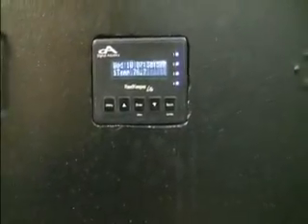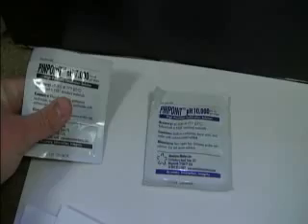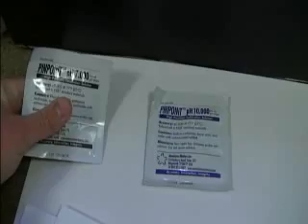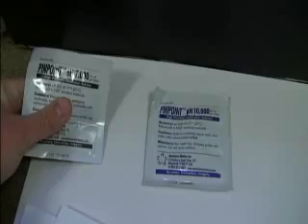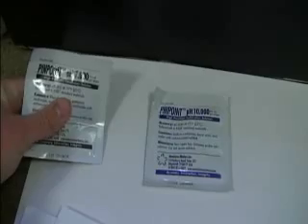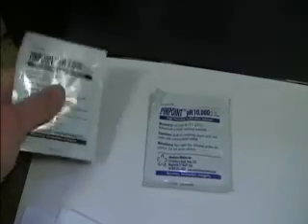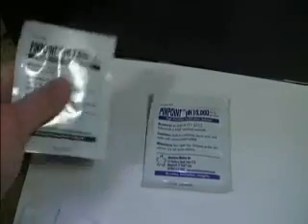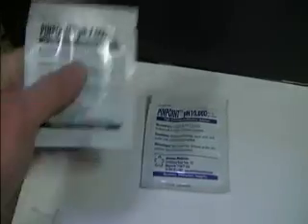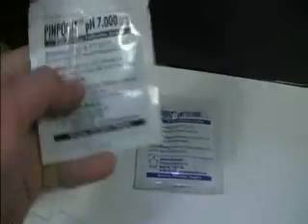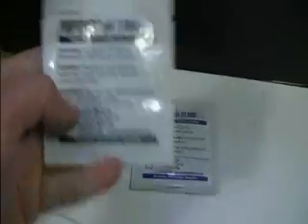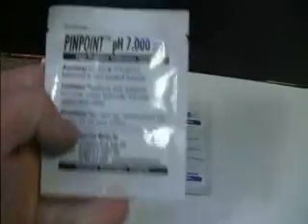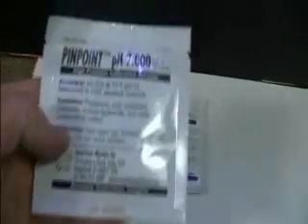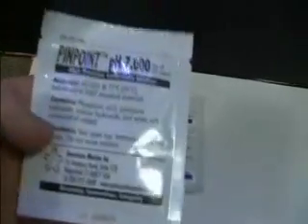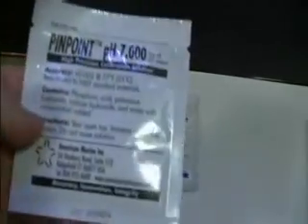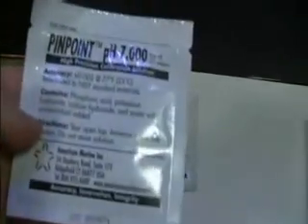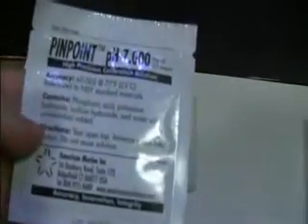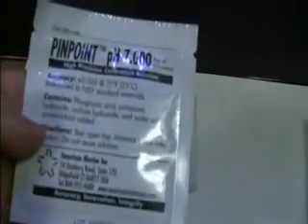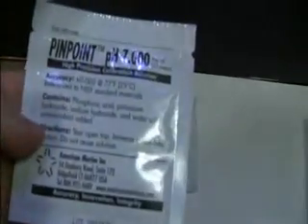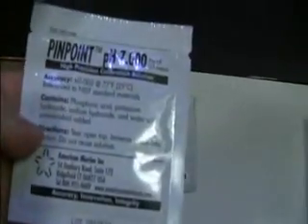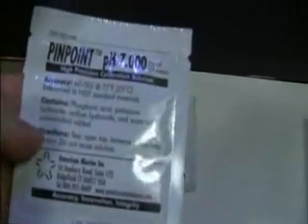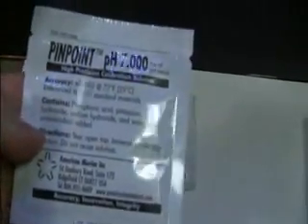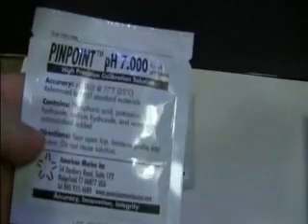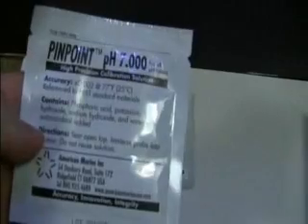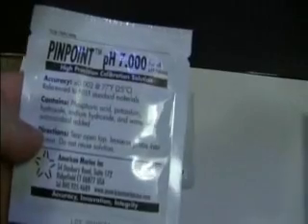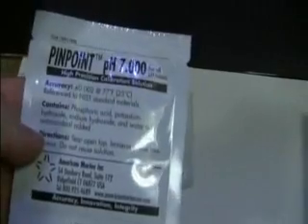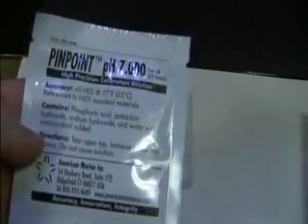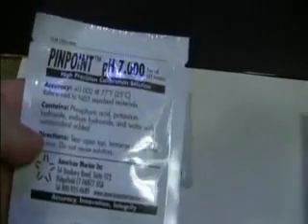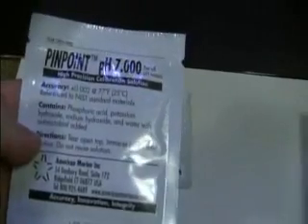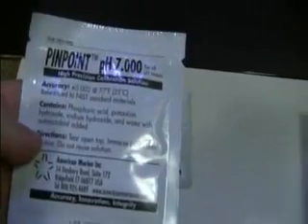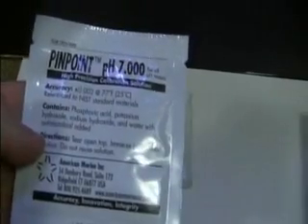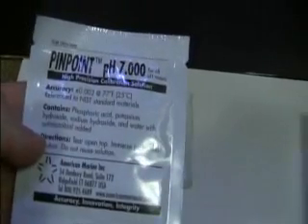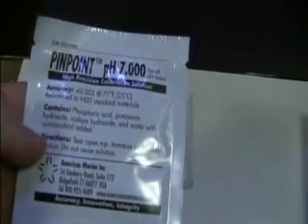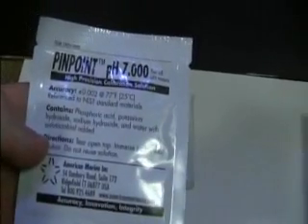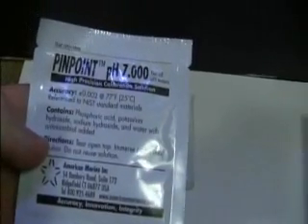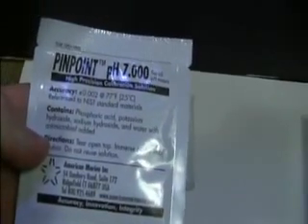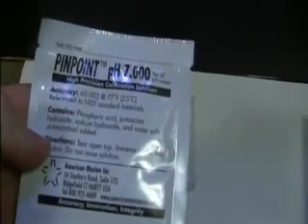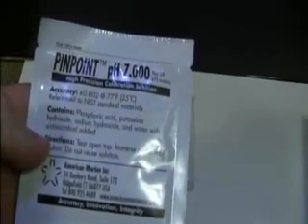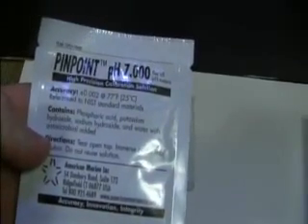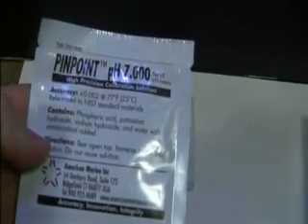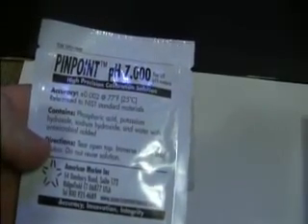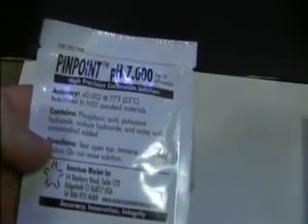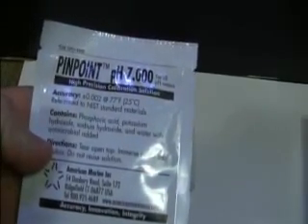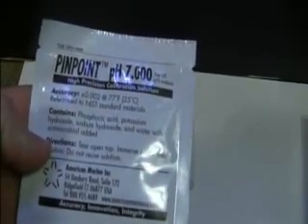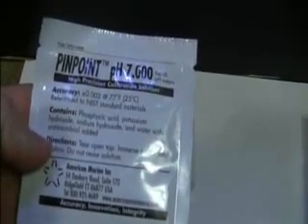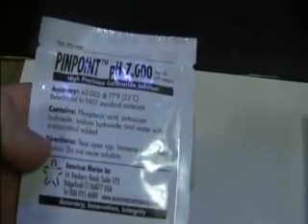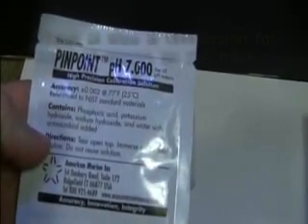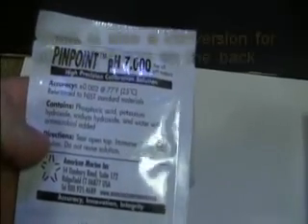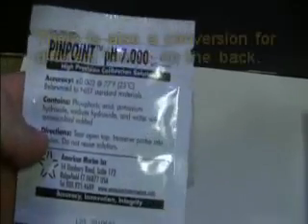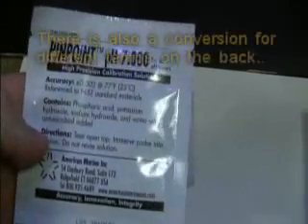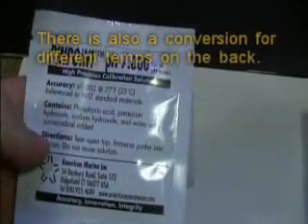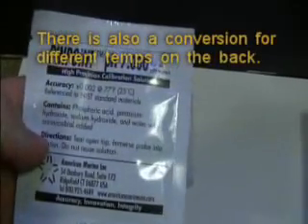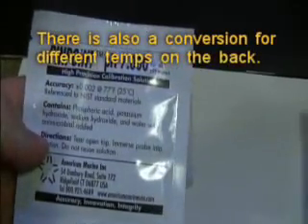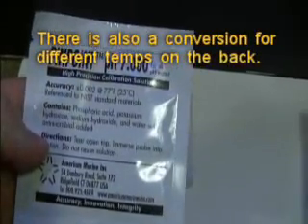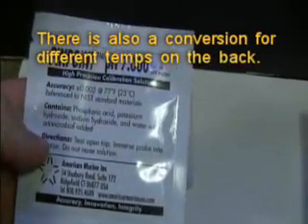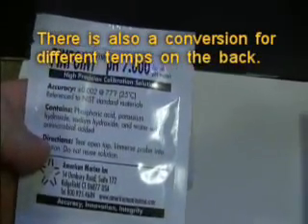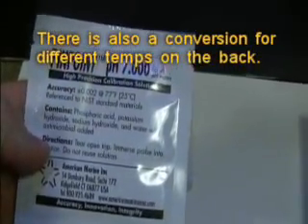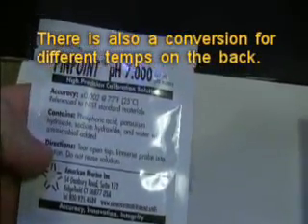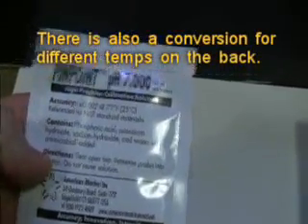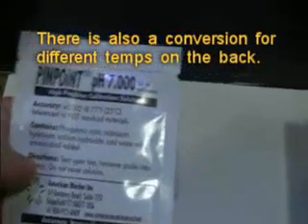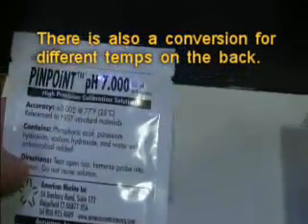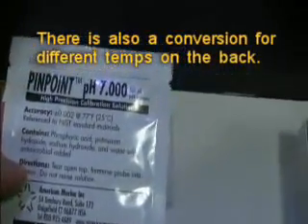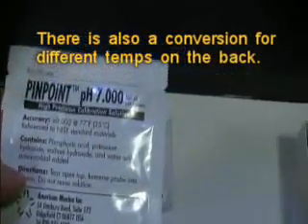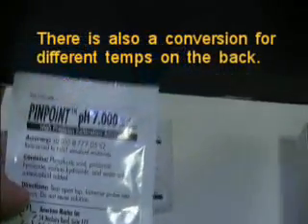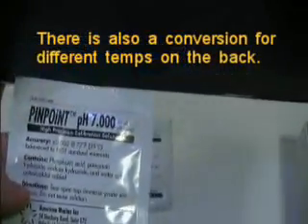Now these solutions say you've got to have them at about 77 degrees.